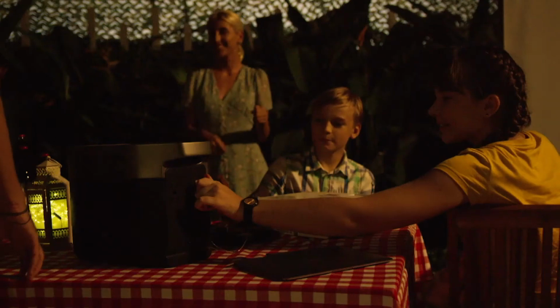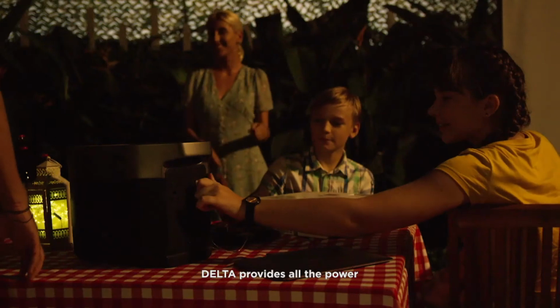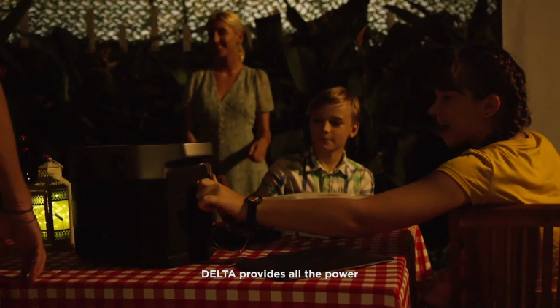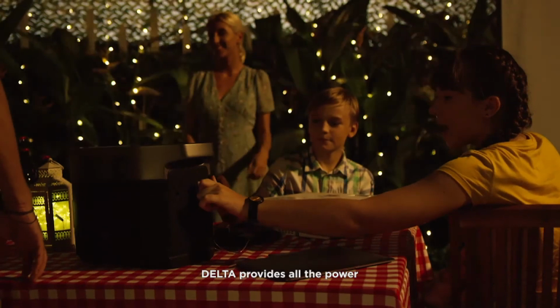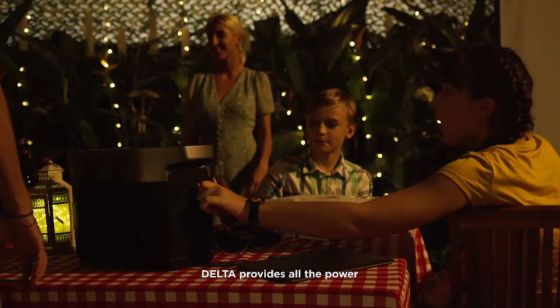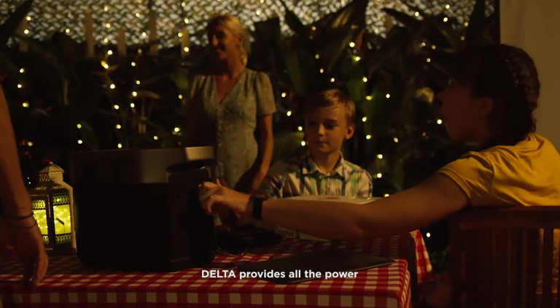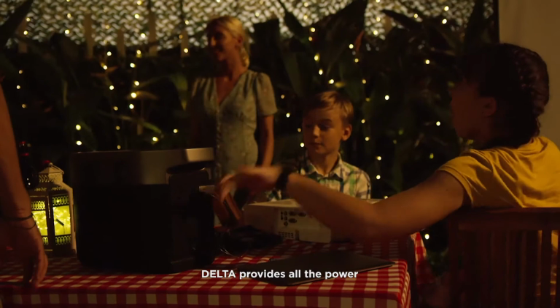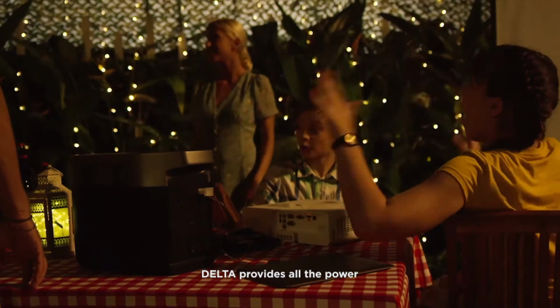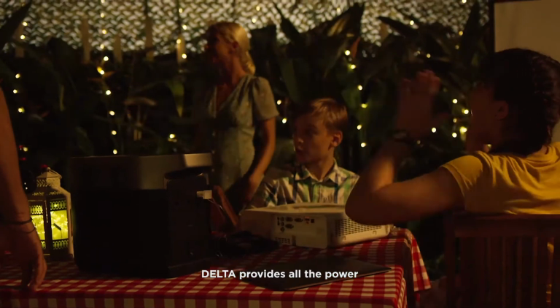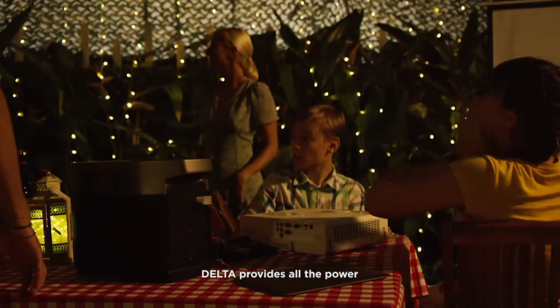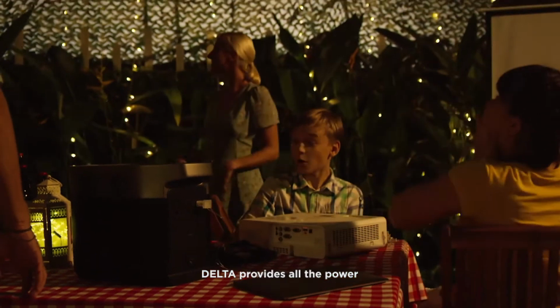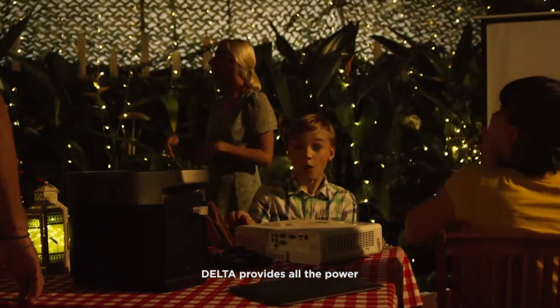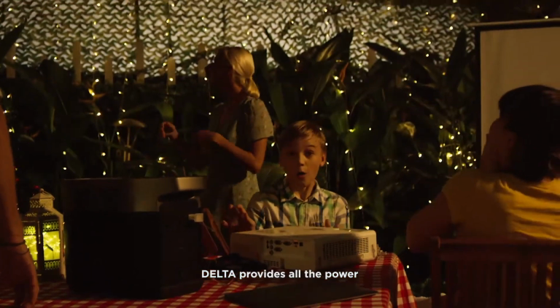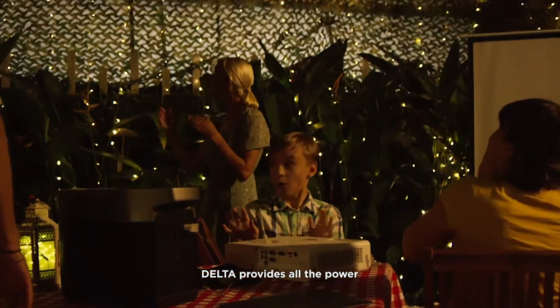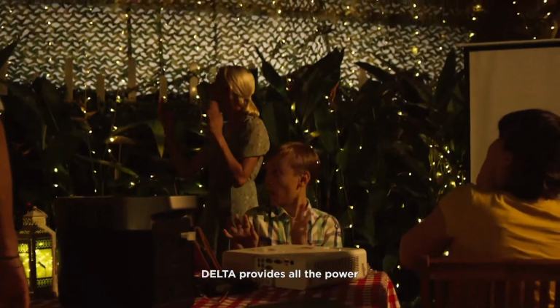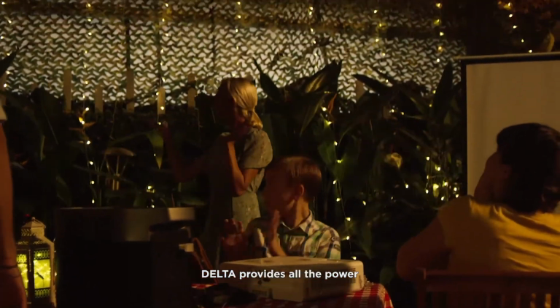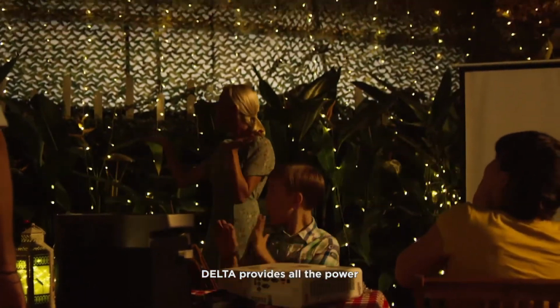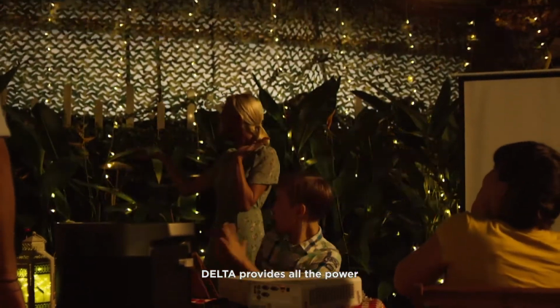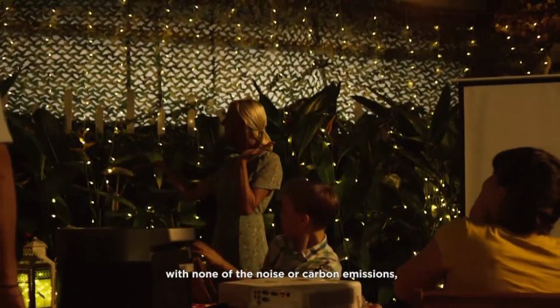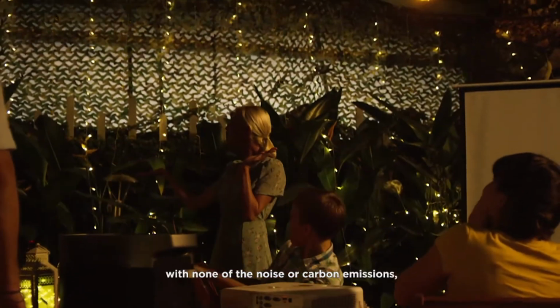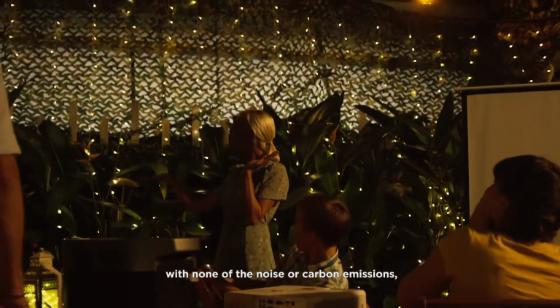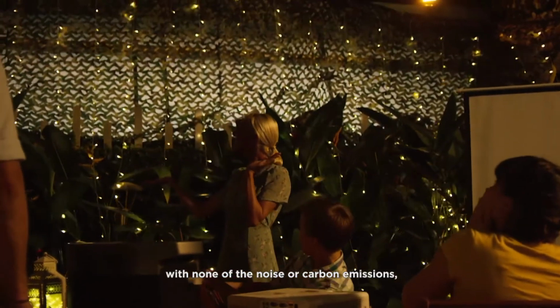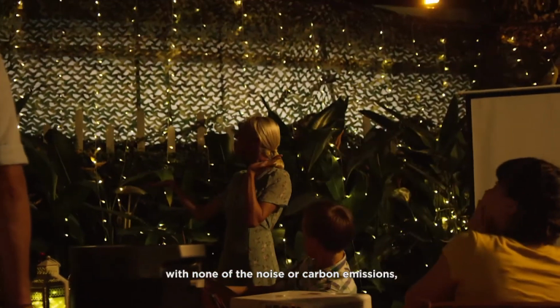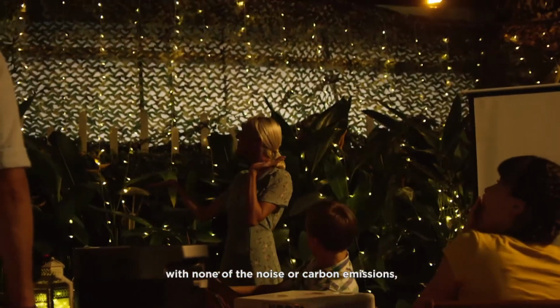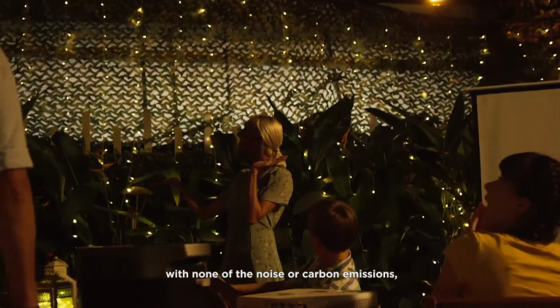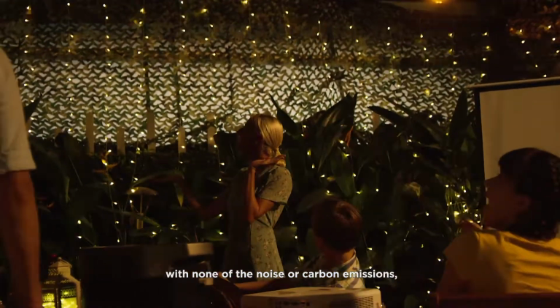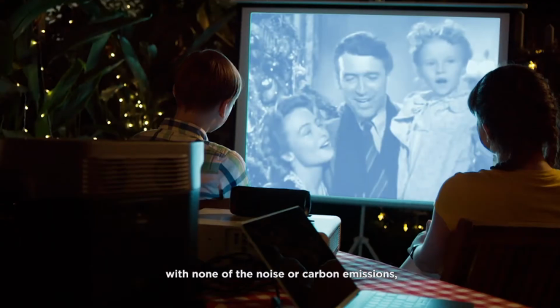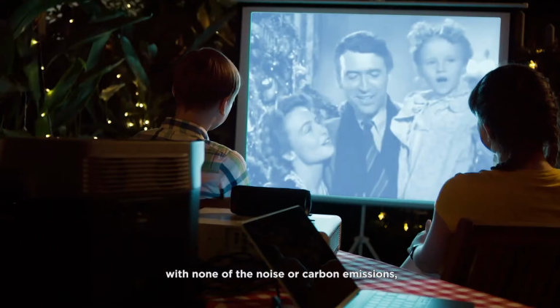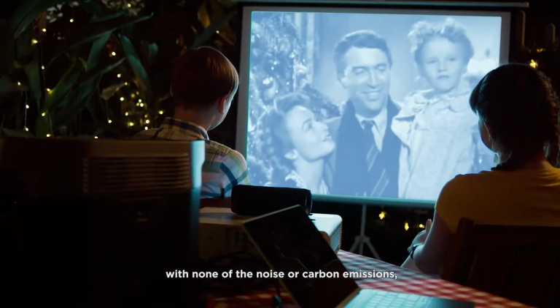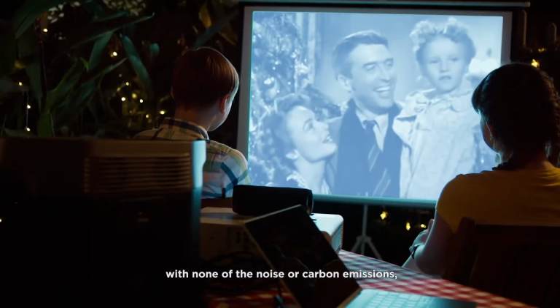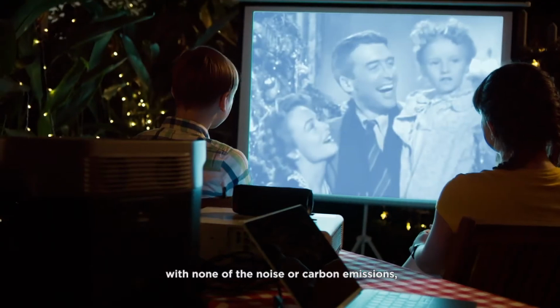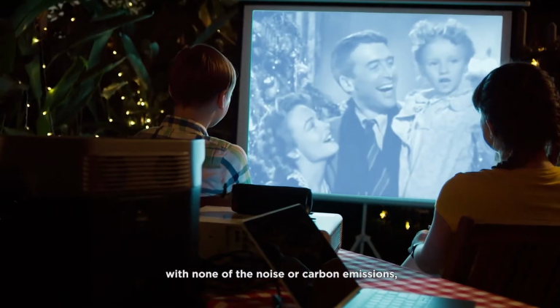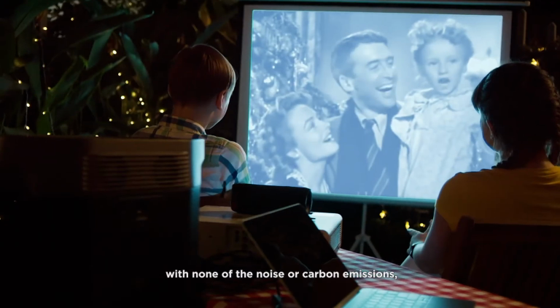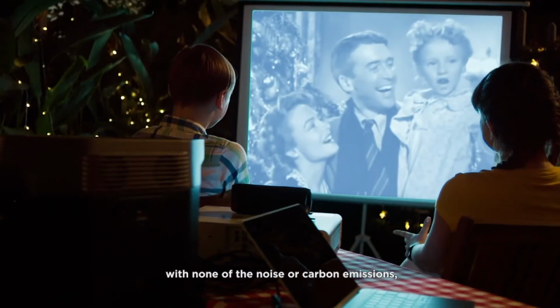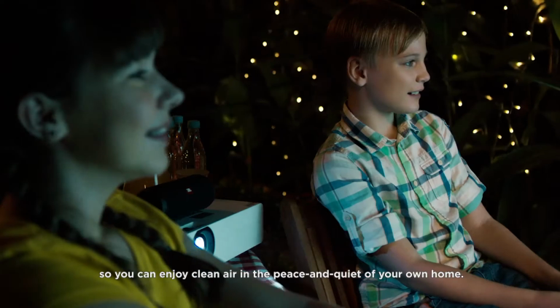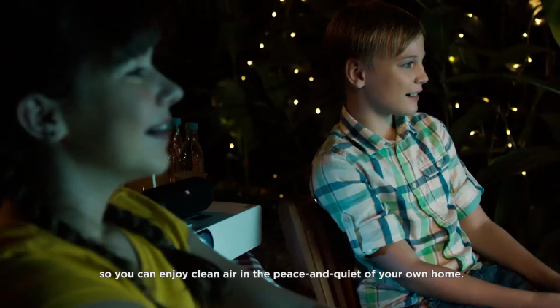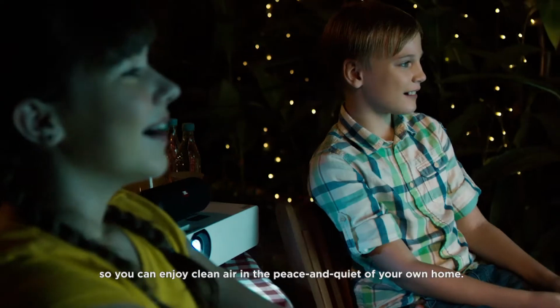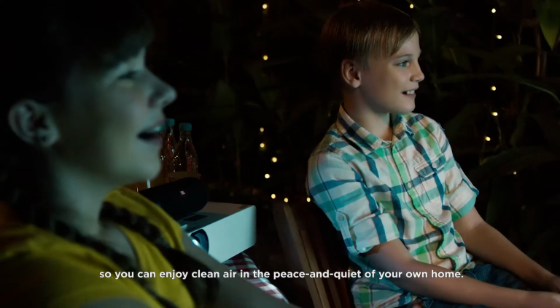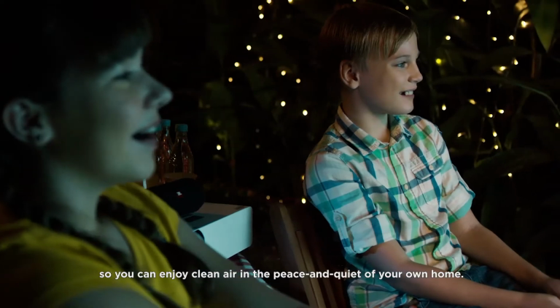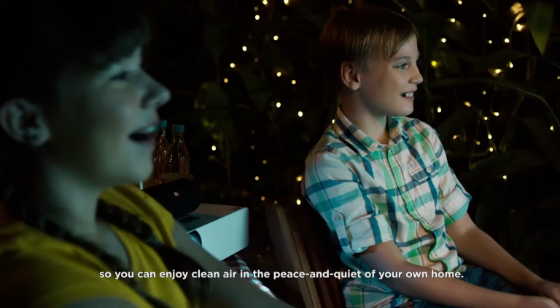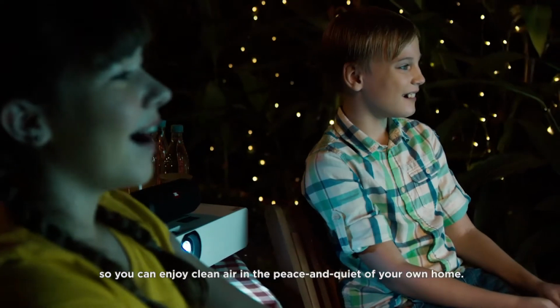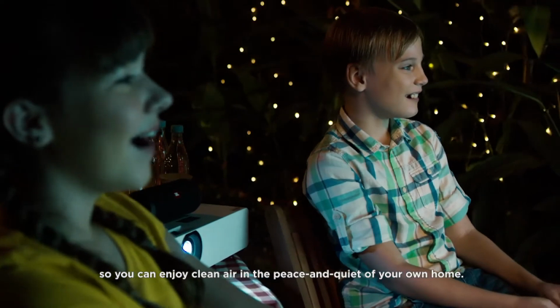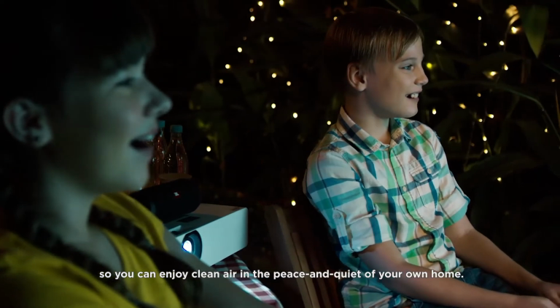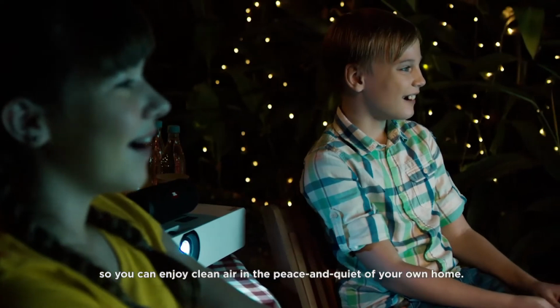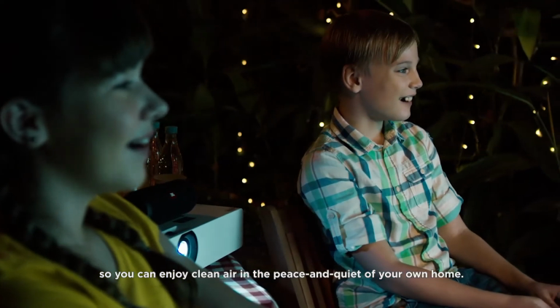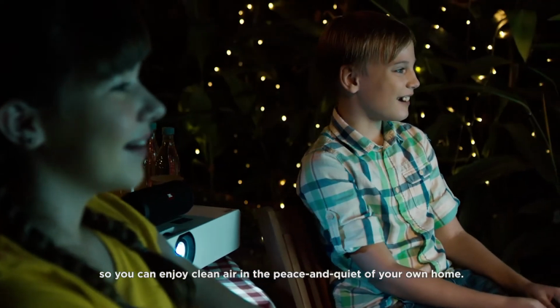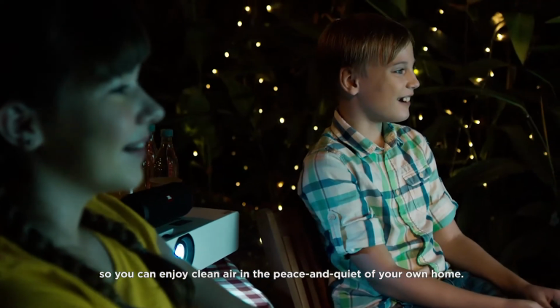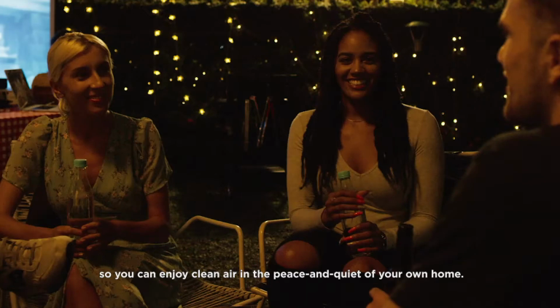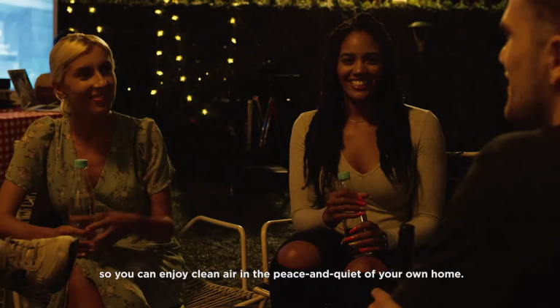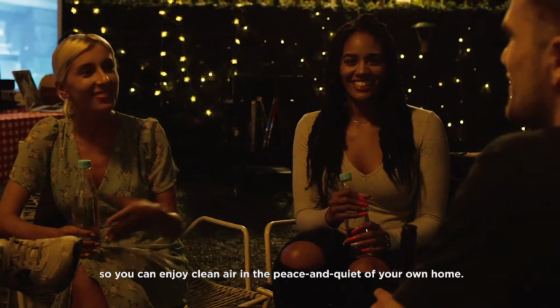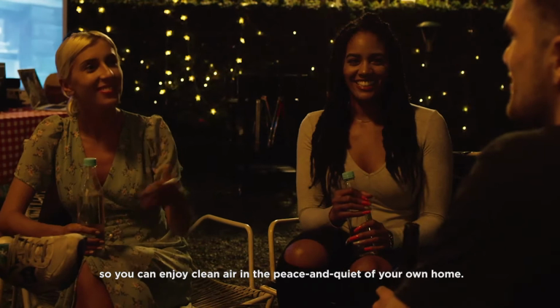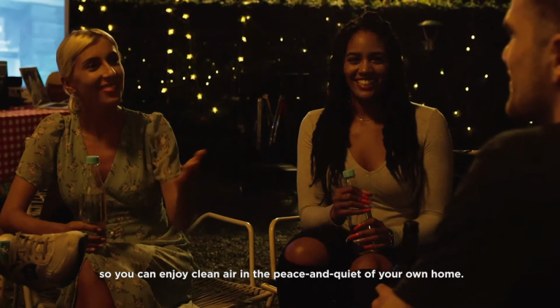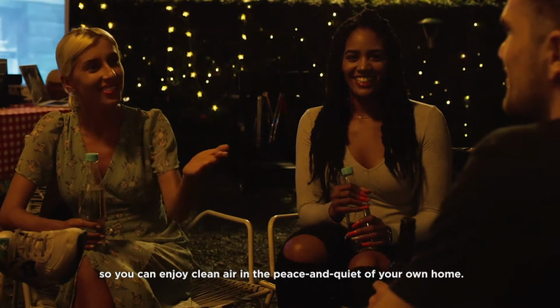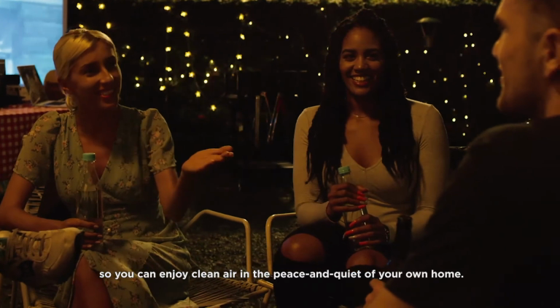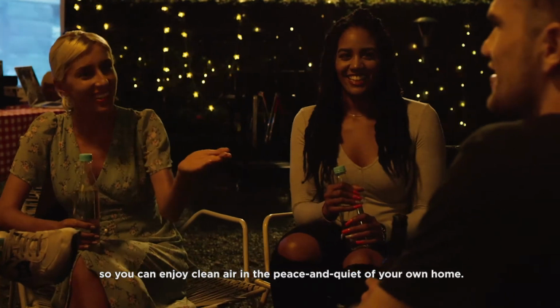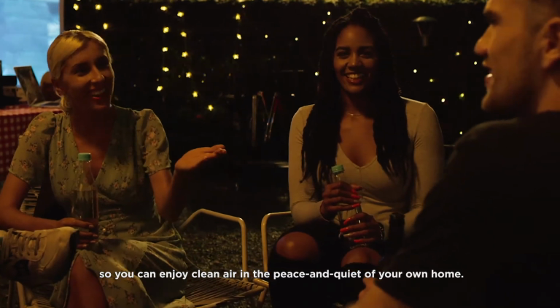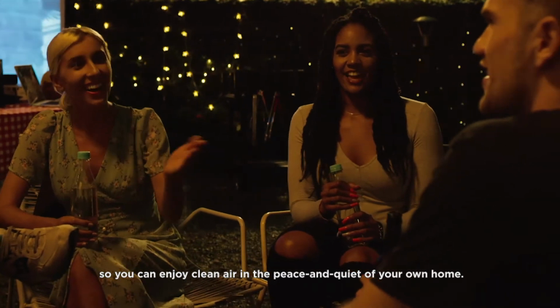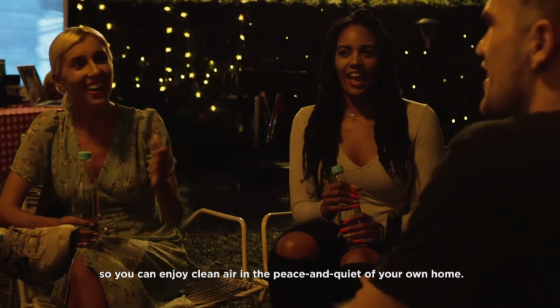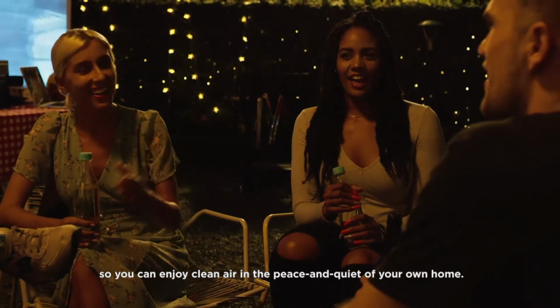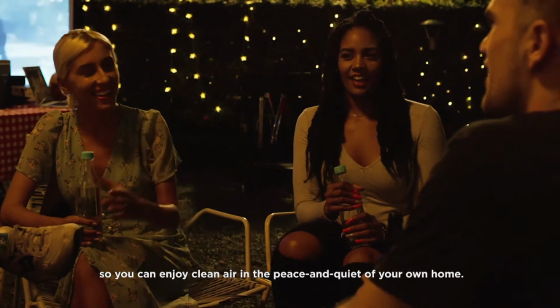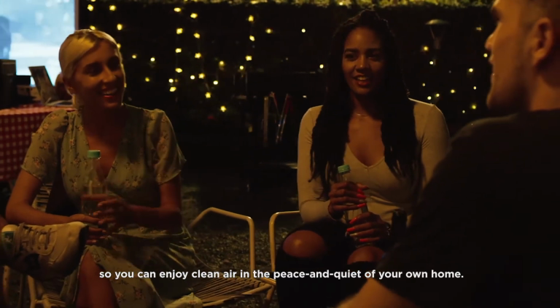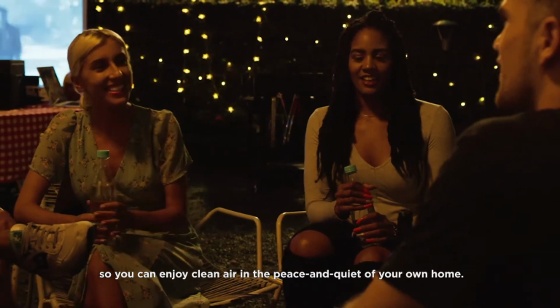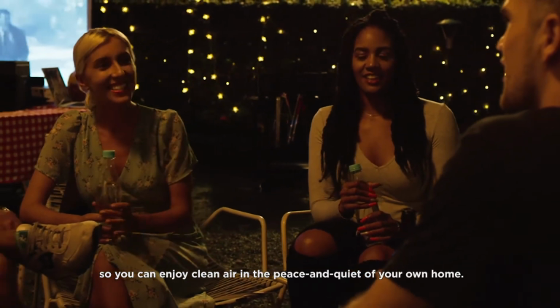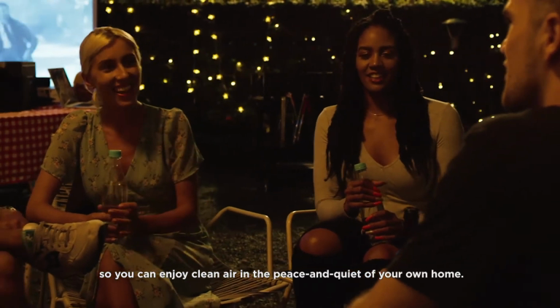Delta provides all the power with none of the noise or carbon emissions, so you can enjoy the clean air and the peace and quiet of your own home.